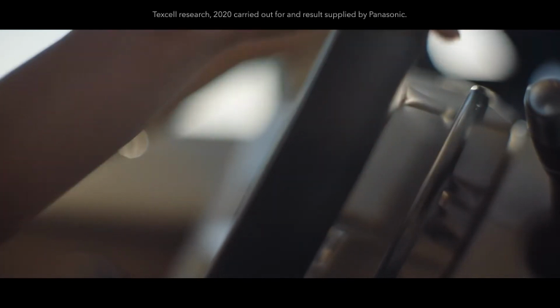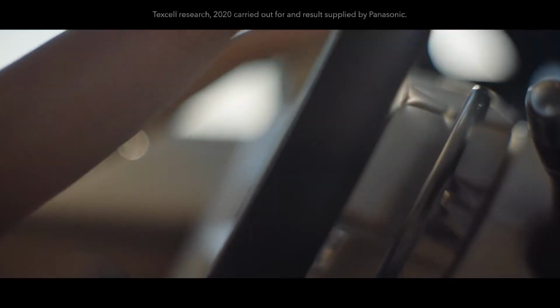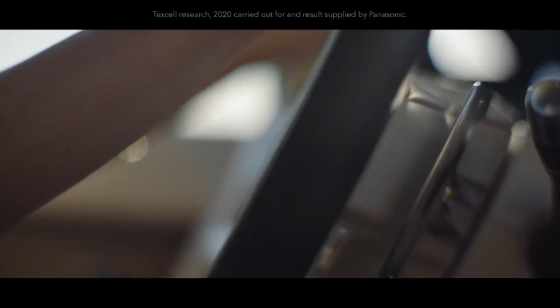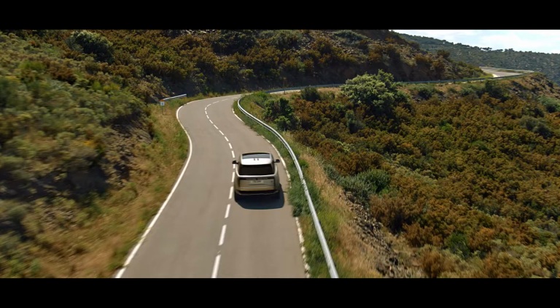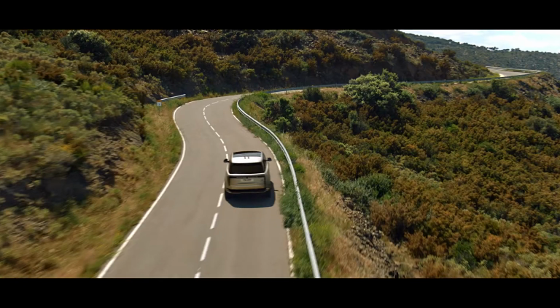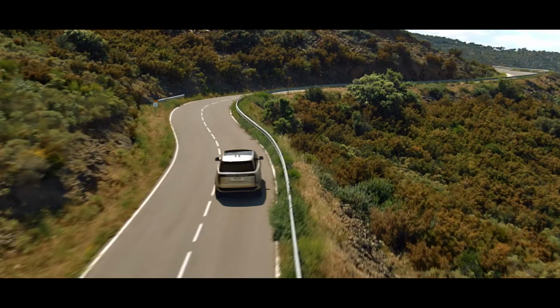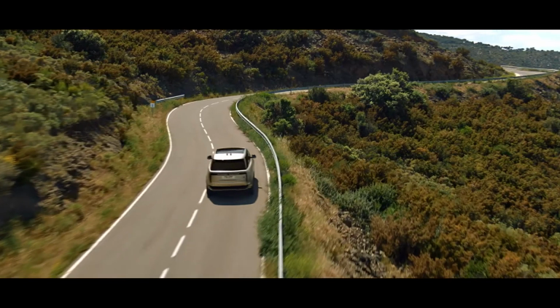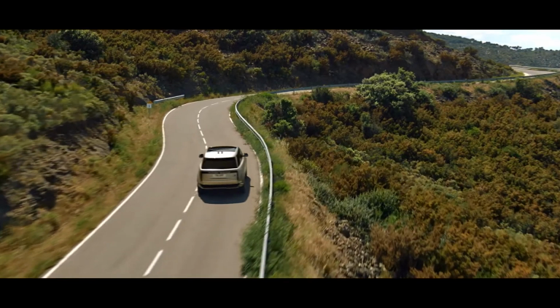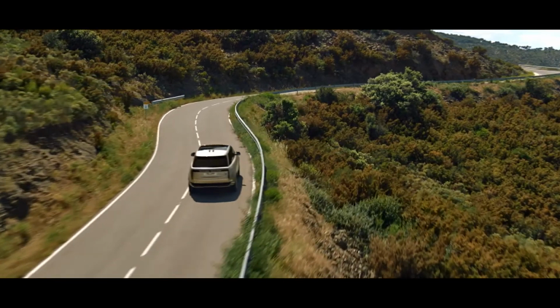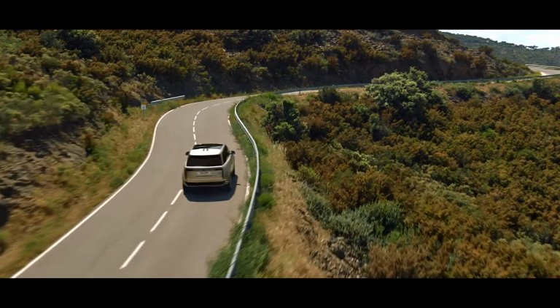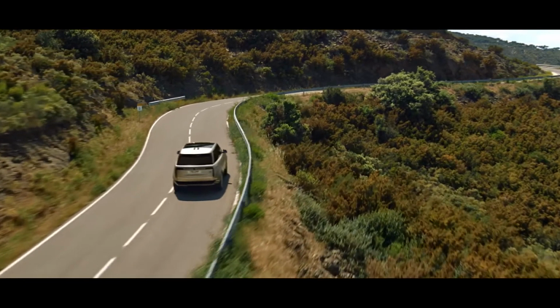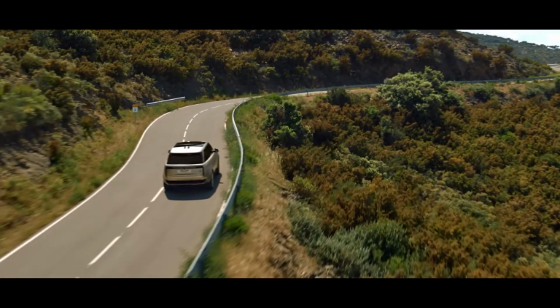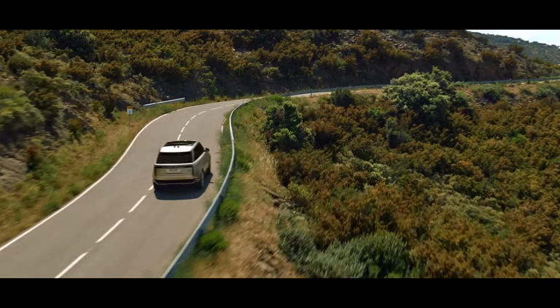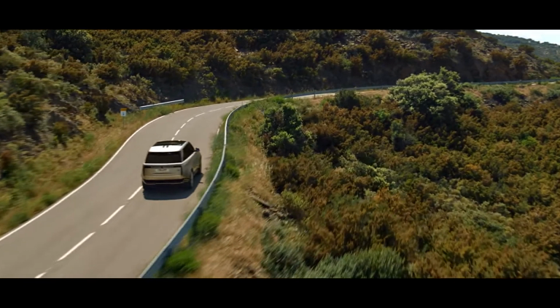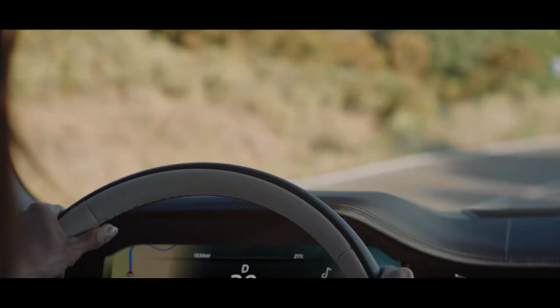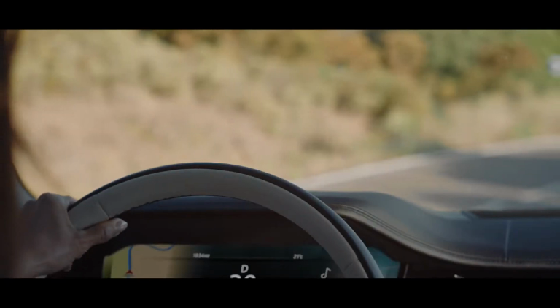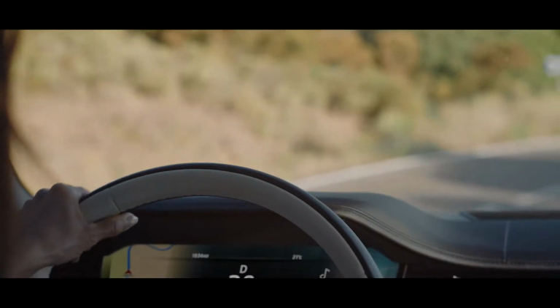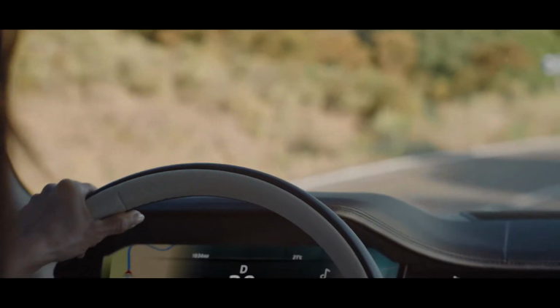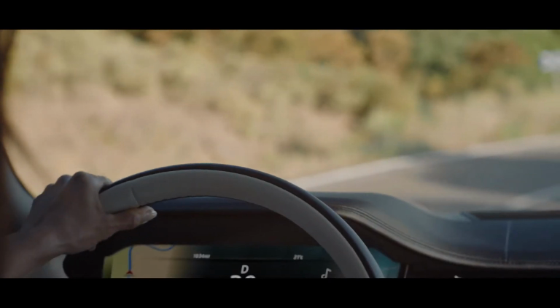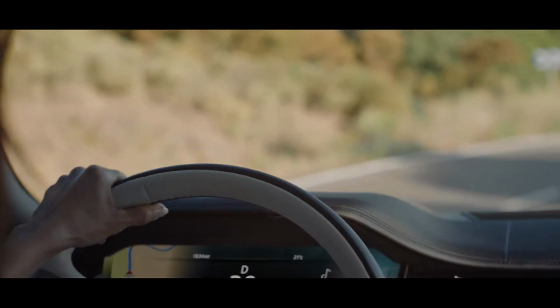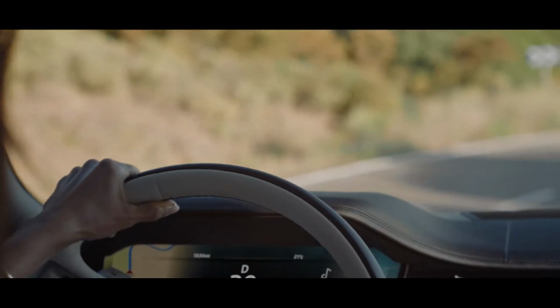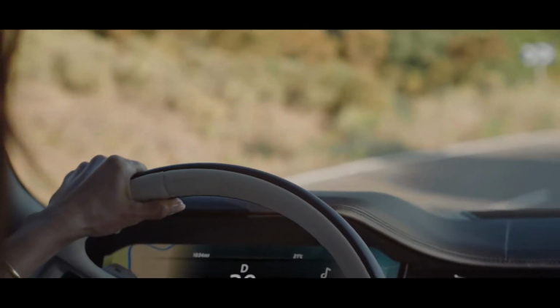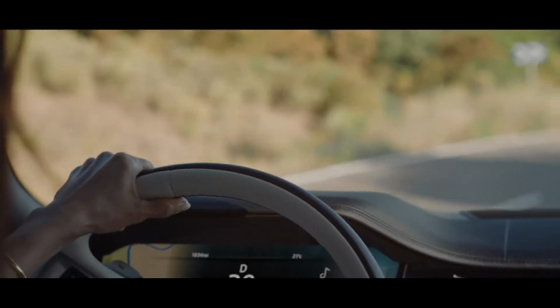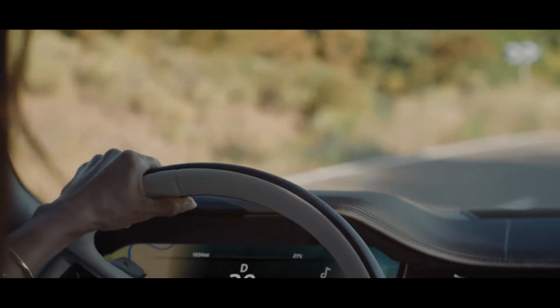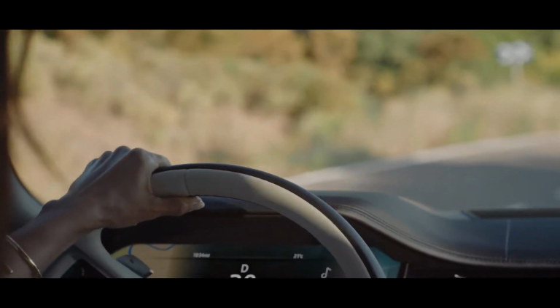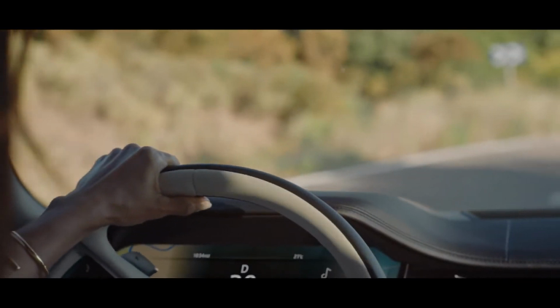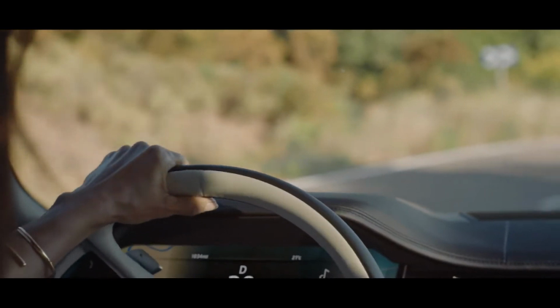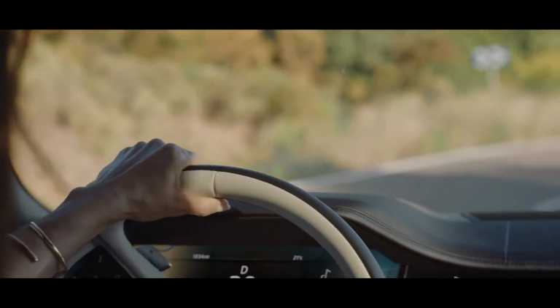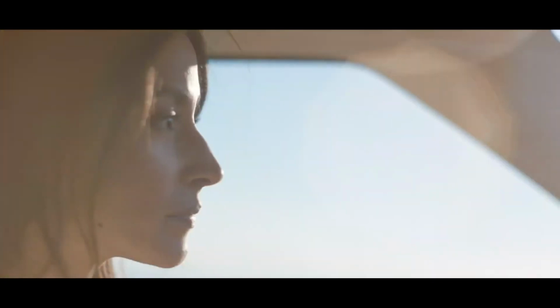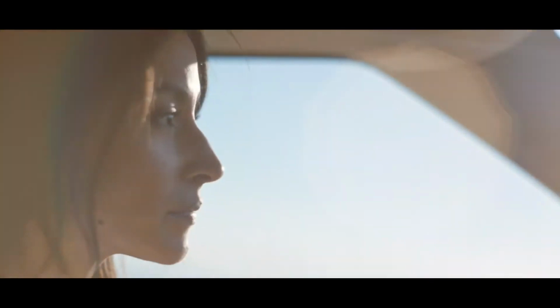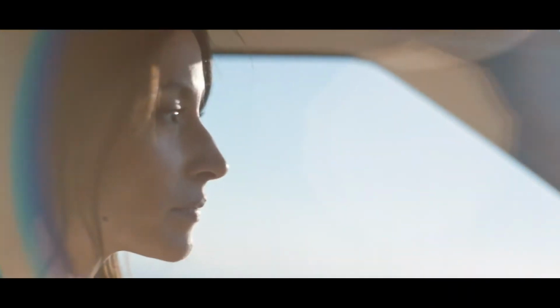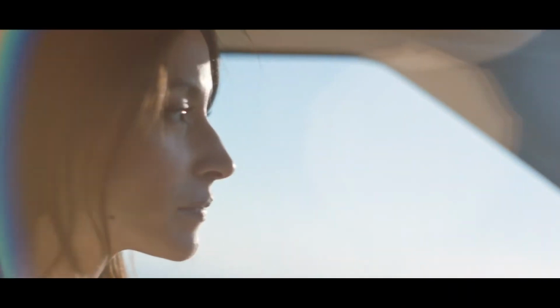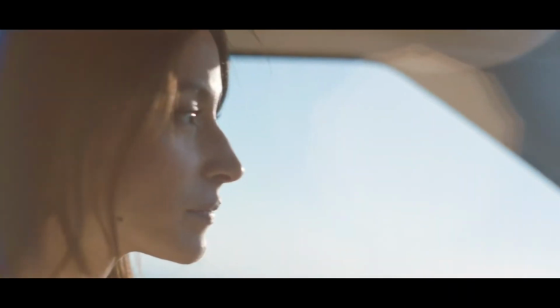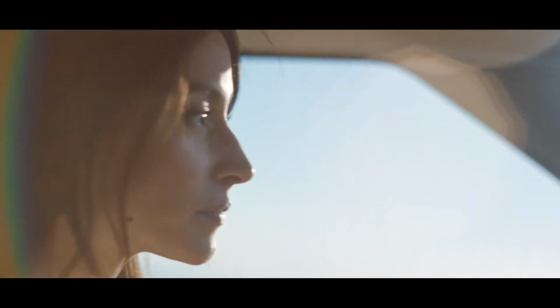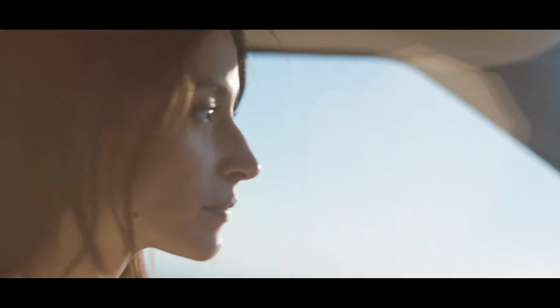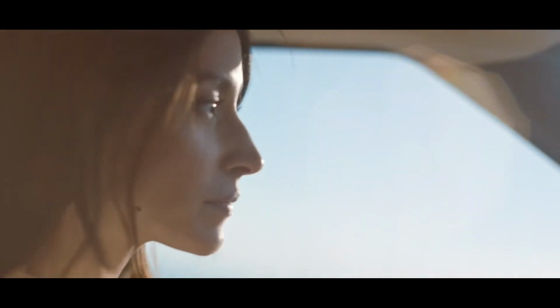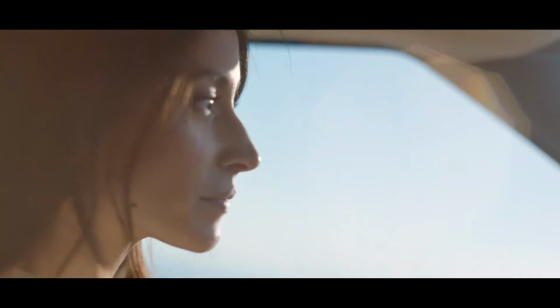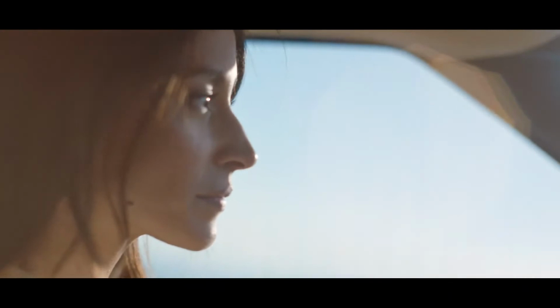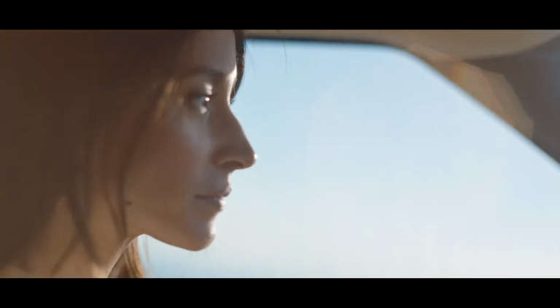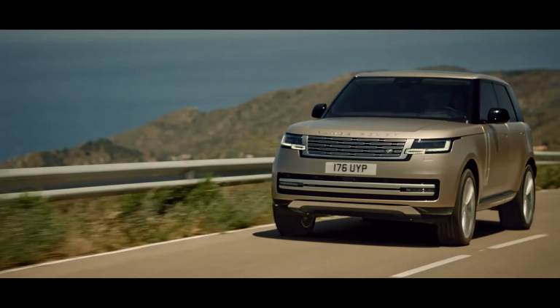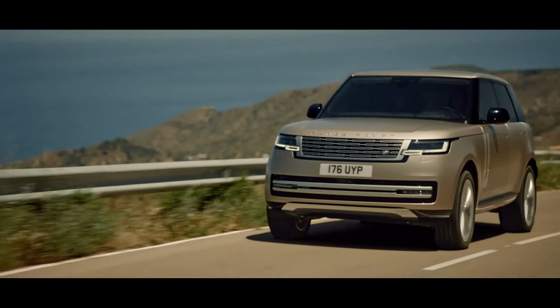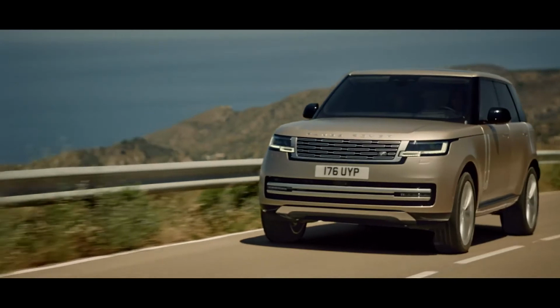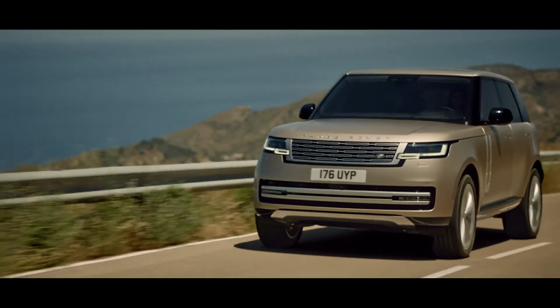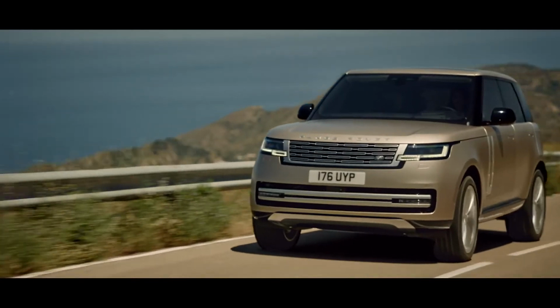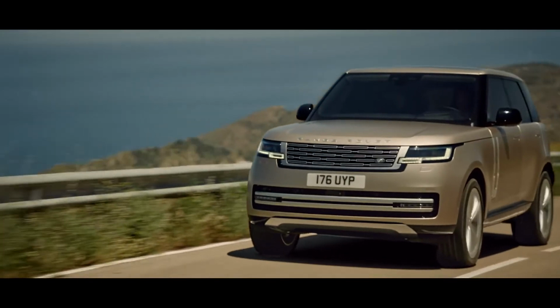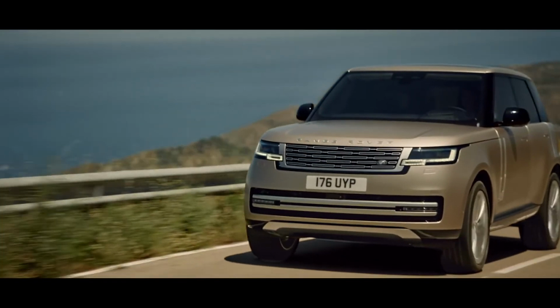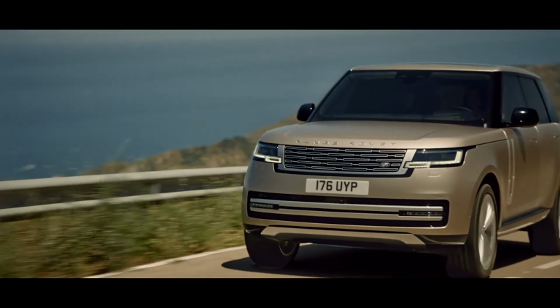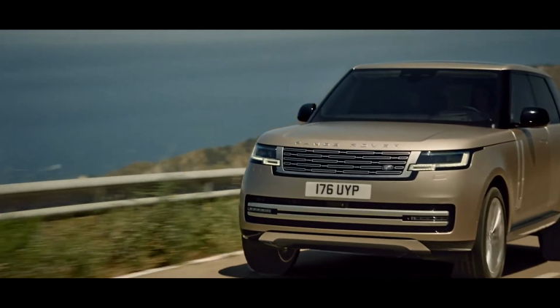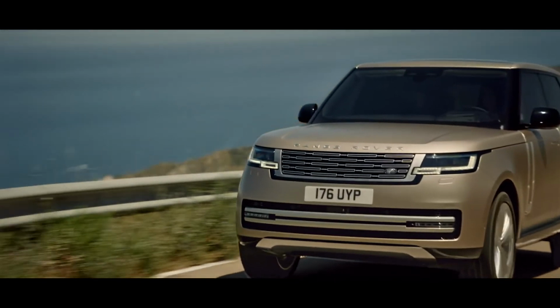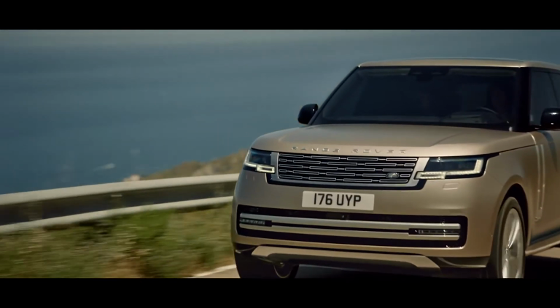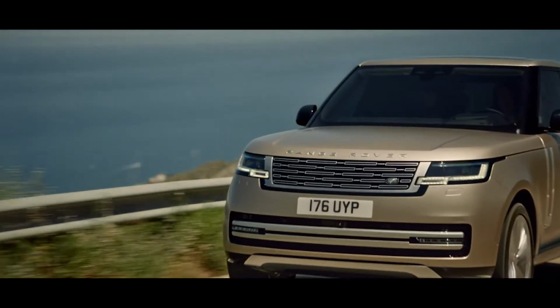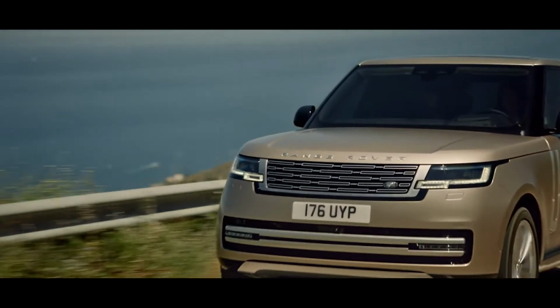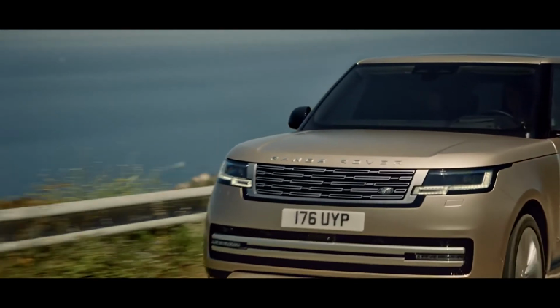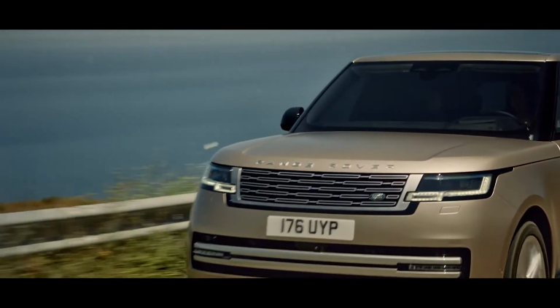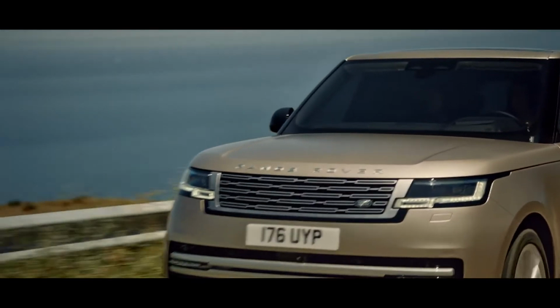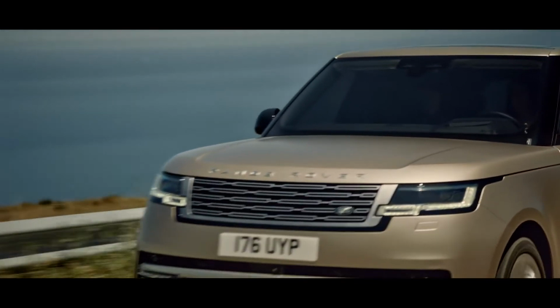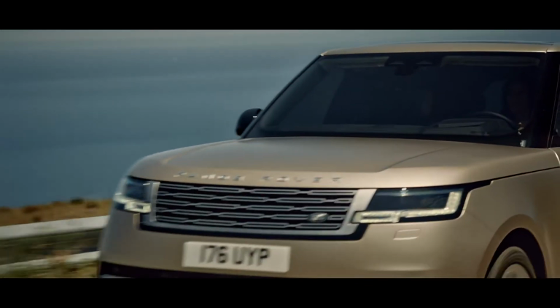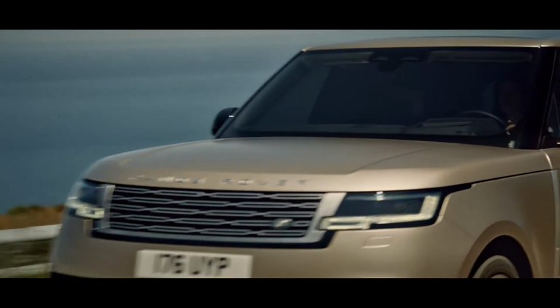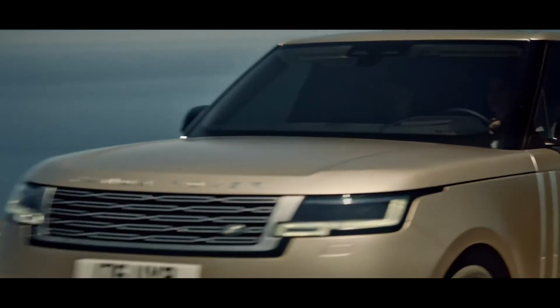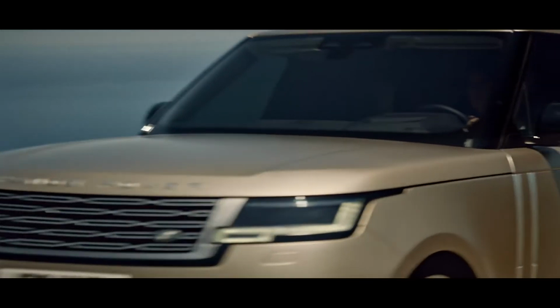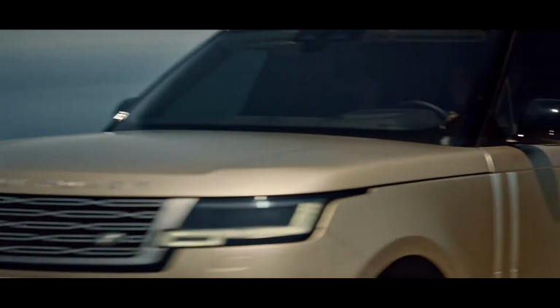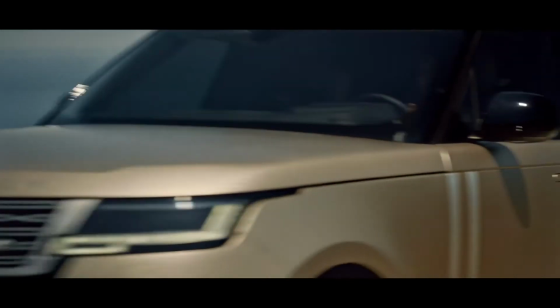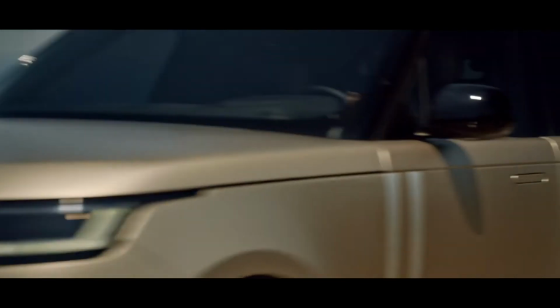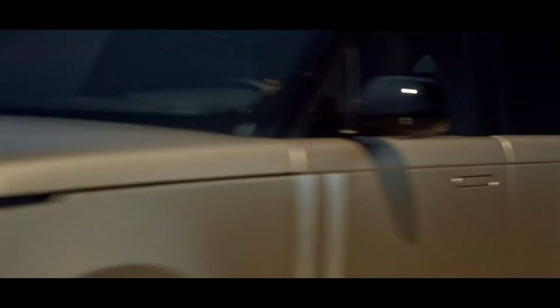Synonymous with Range Rover, the peerless command driving position guarantees greater driver visibility and overall confidence.